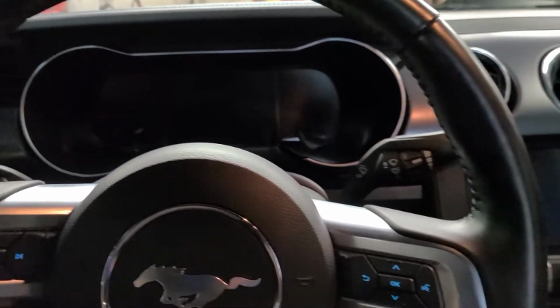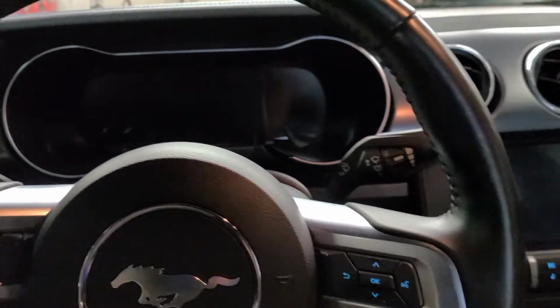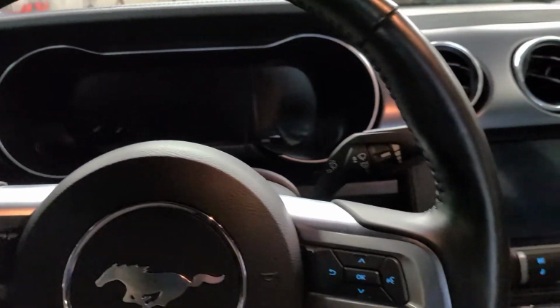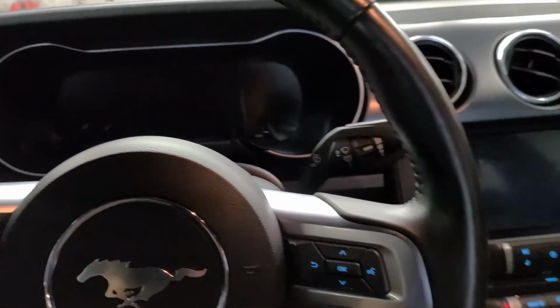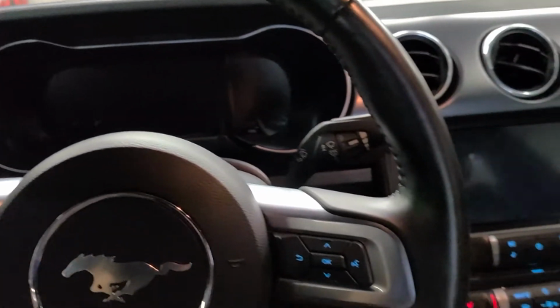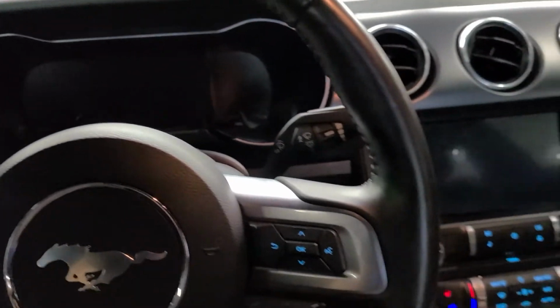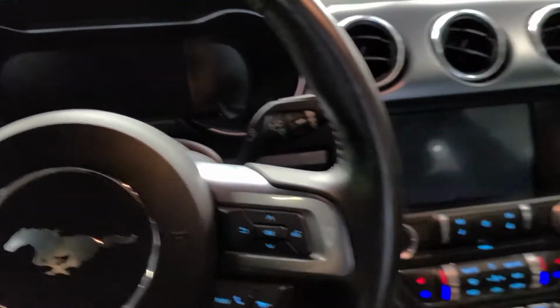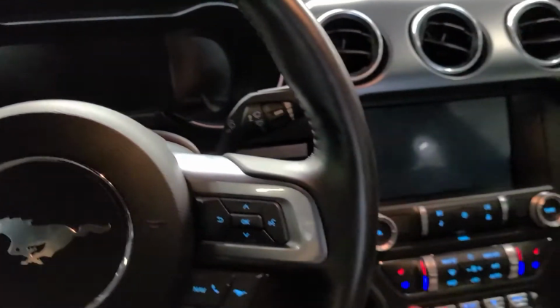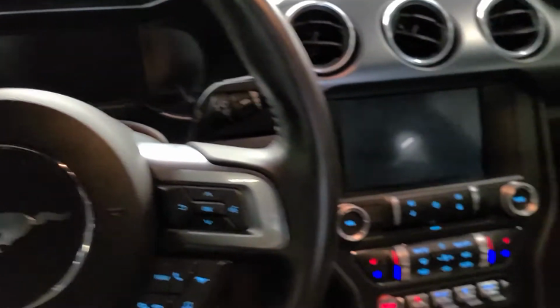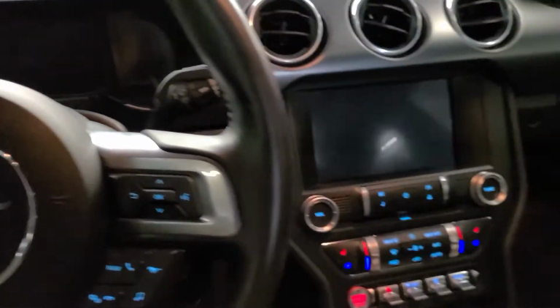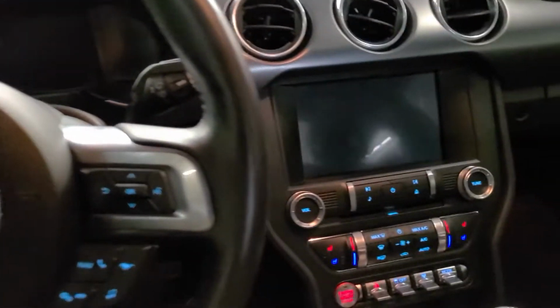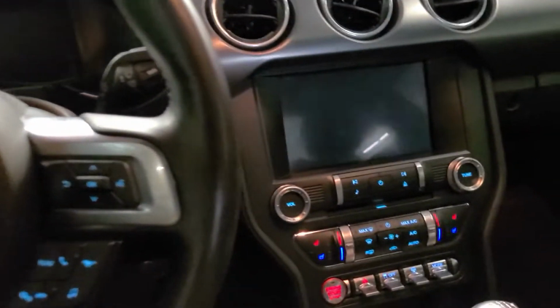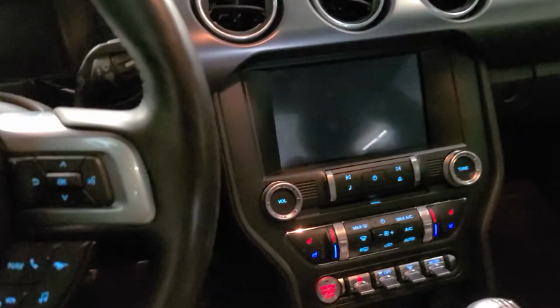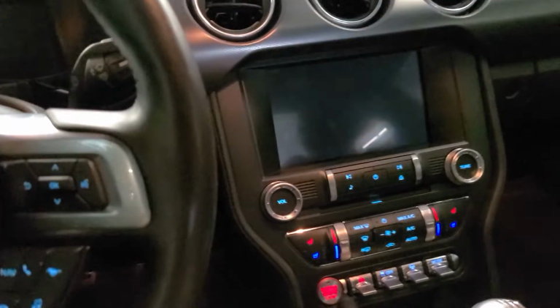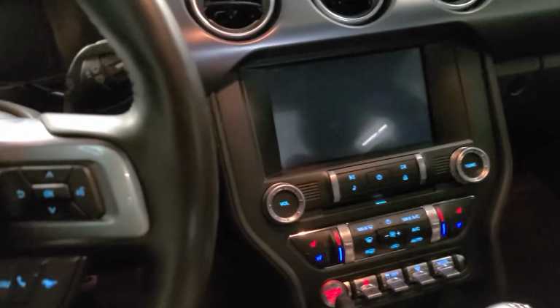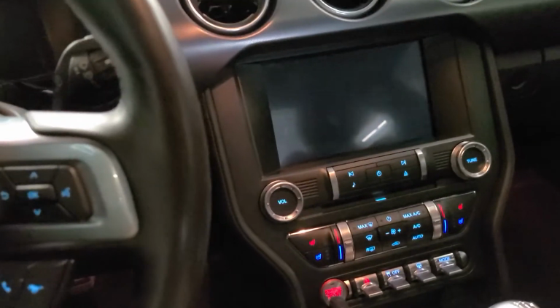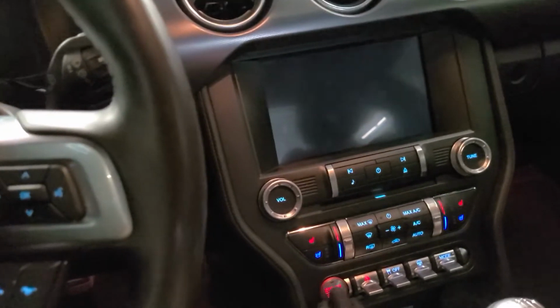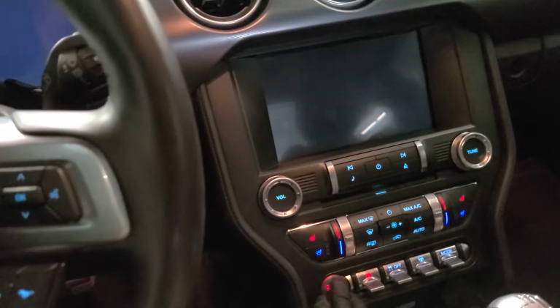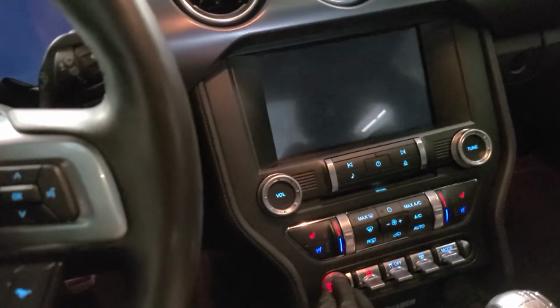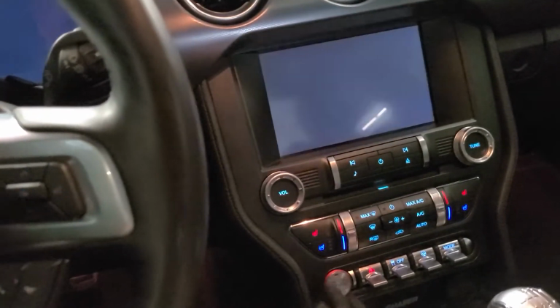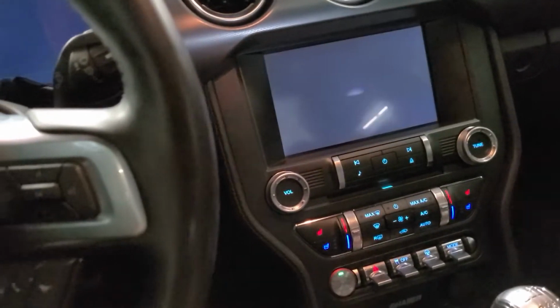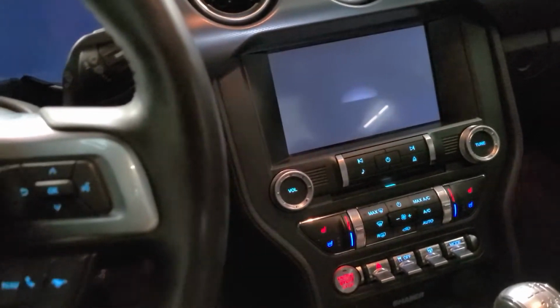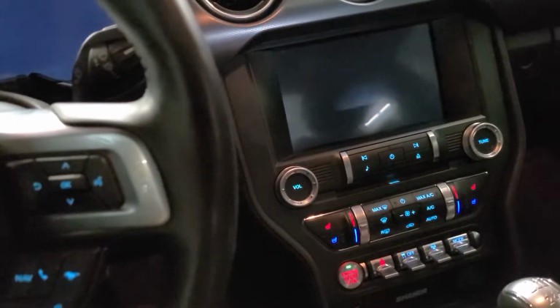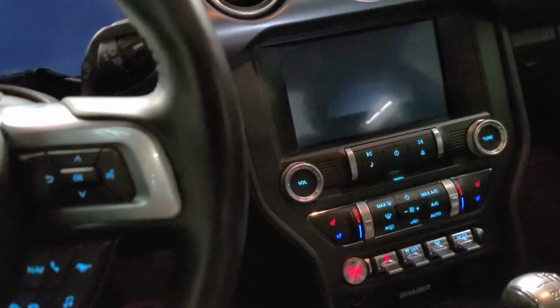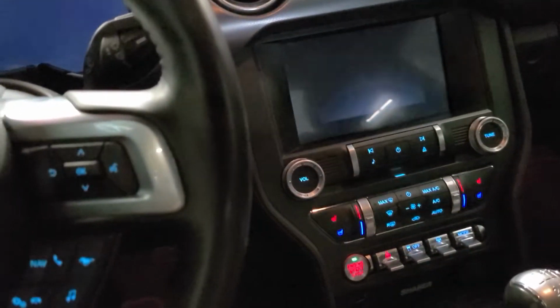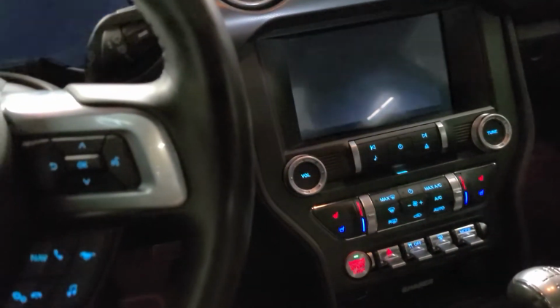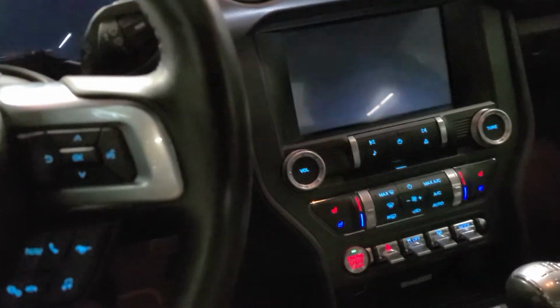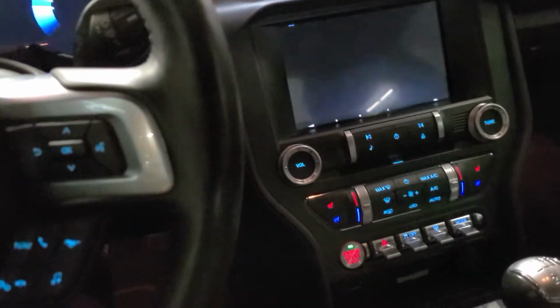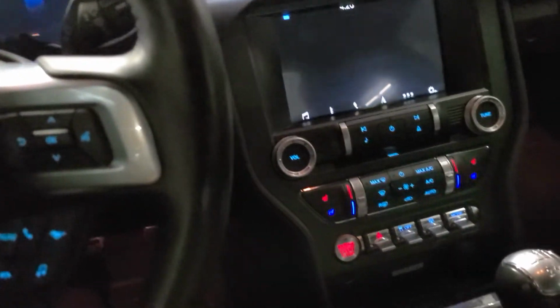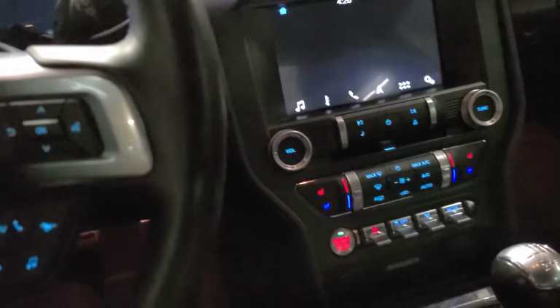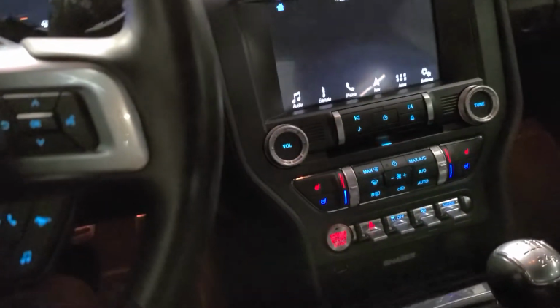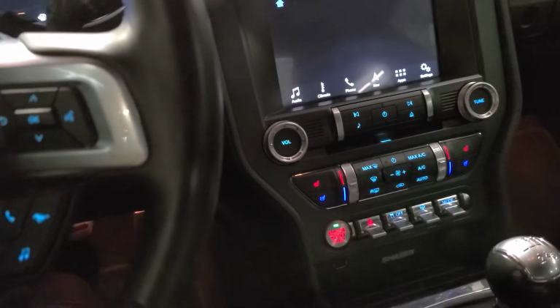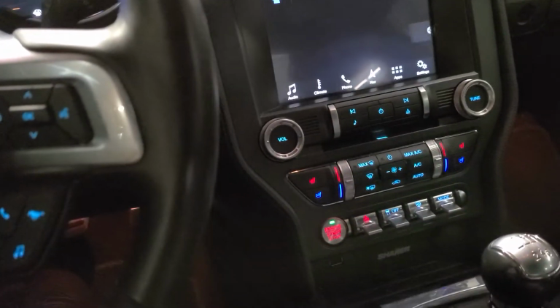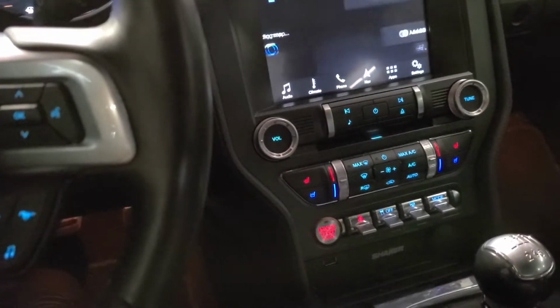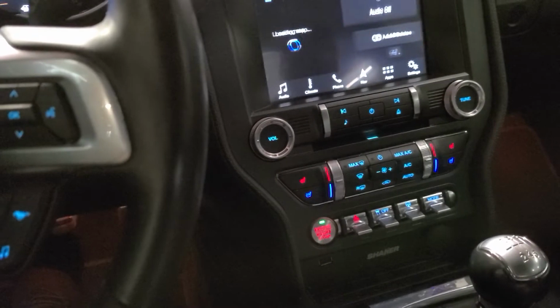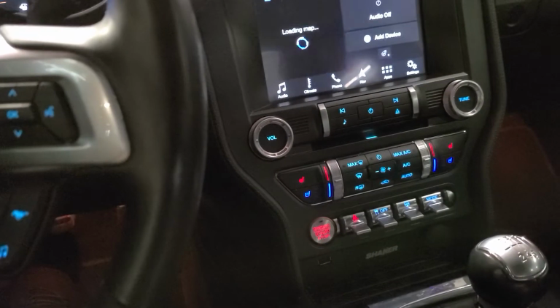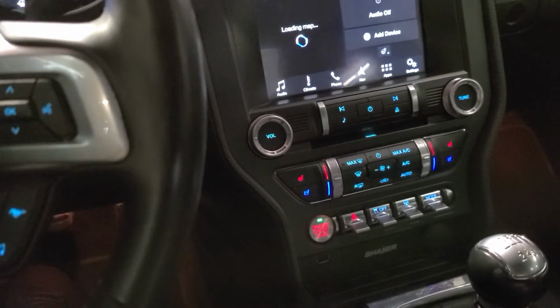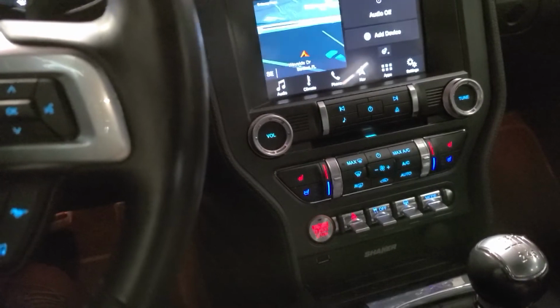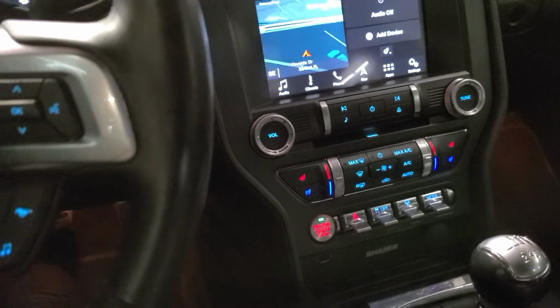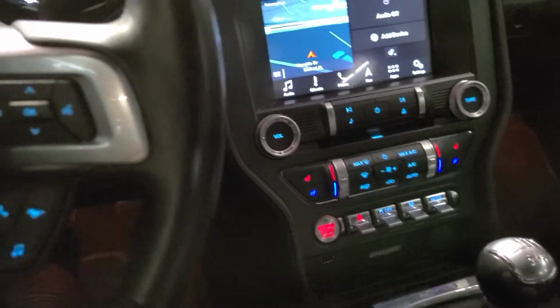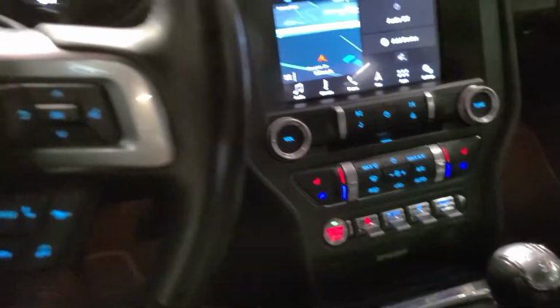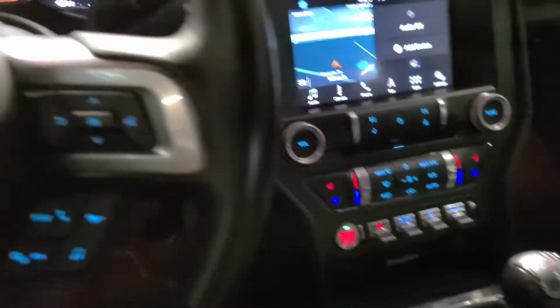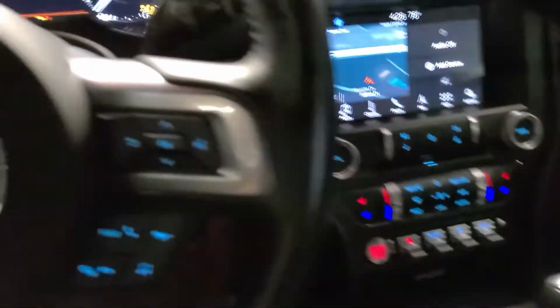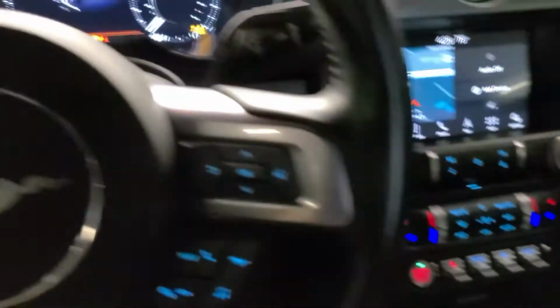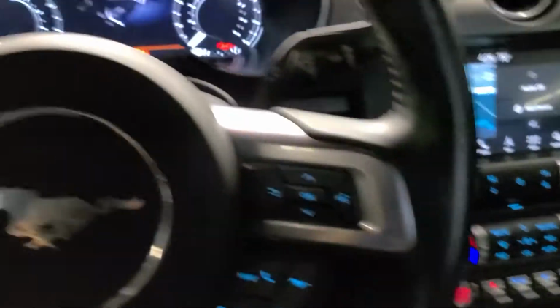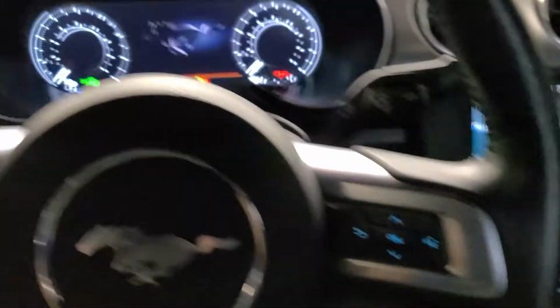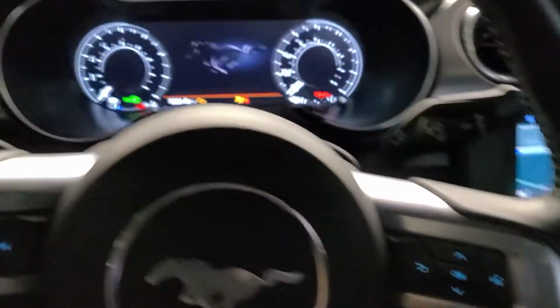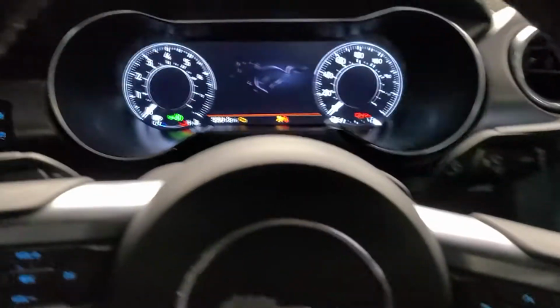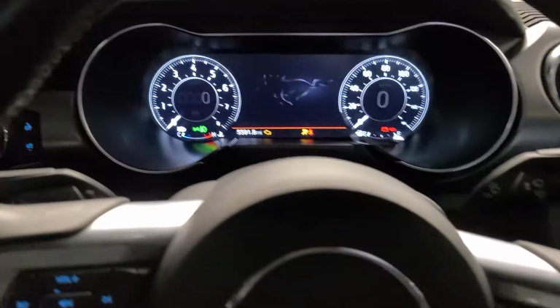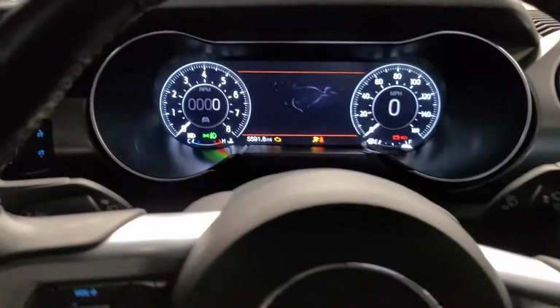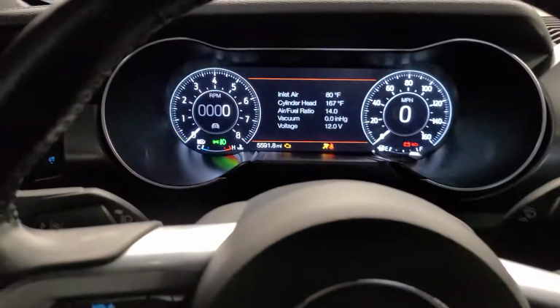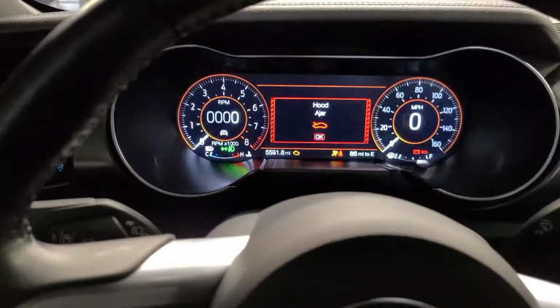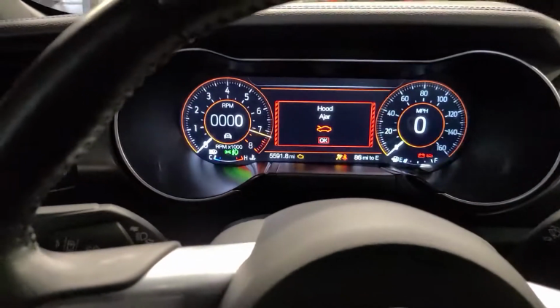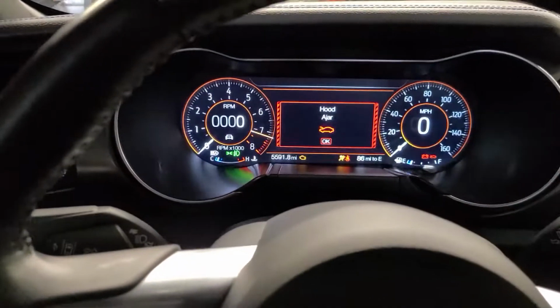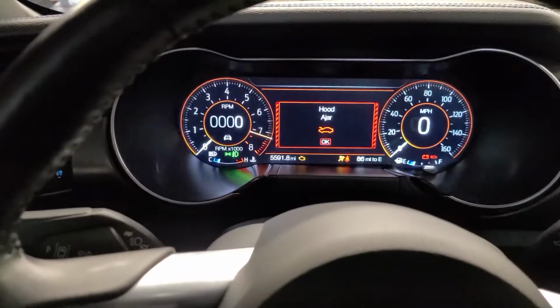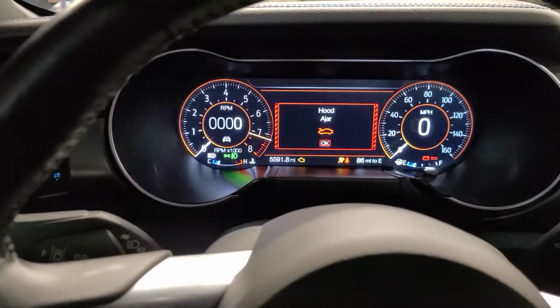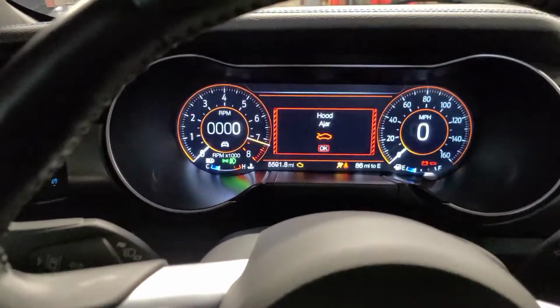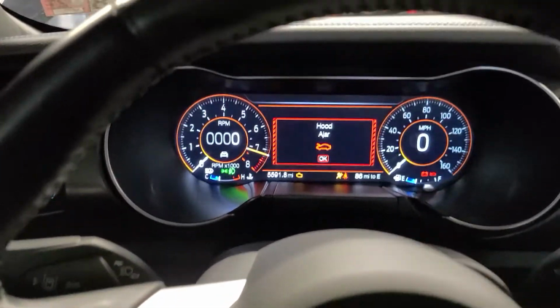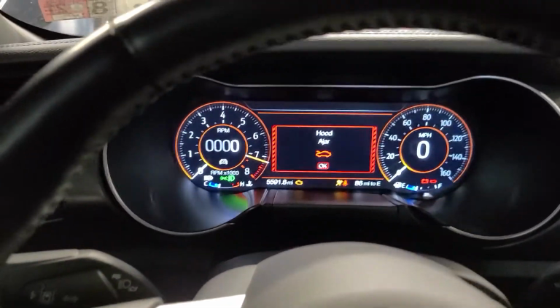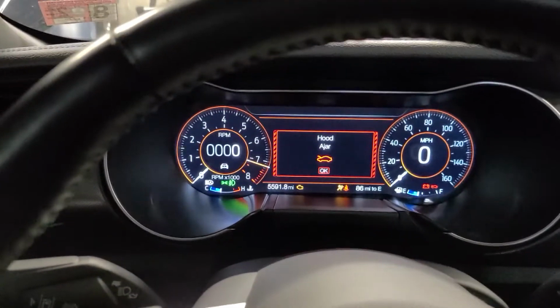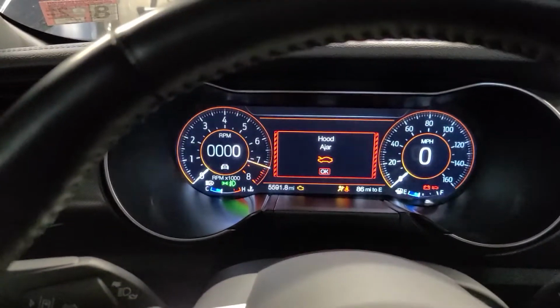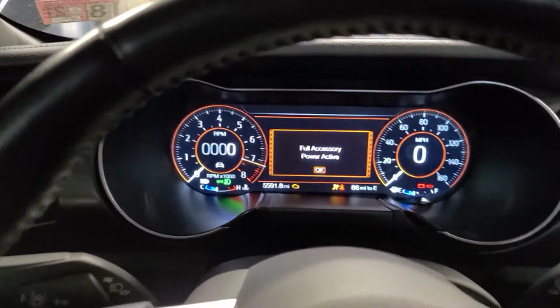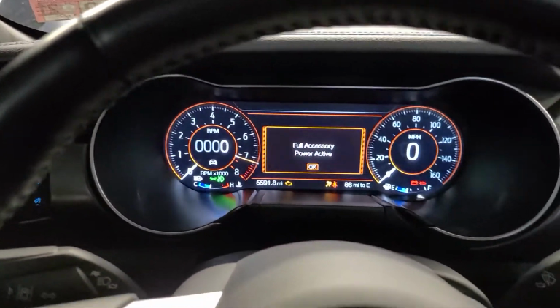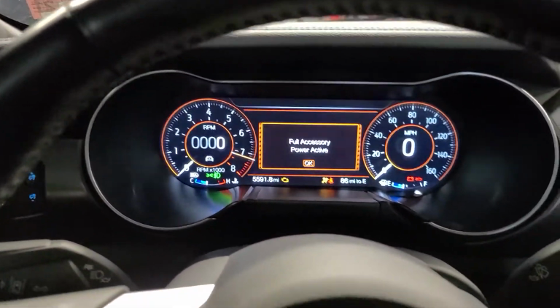These vehicles are push to start, so all you have to do is push the start stop button. It's down by the shifter. Push that one time — this will power on the accessories.